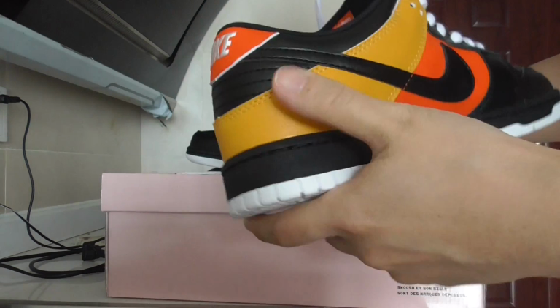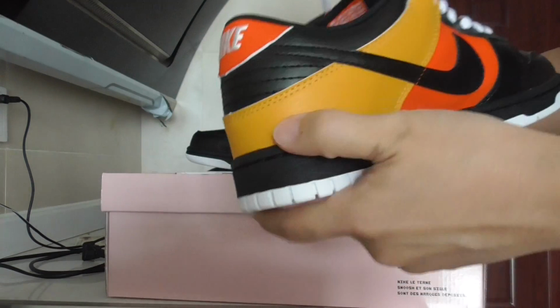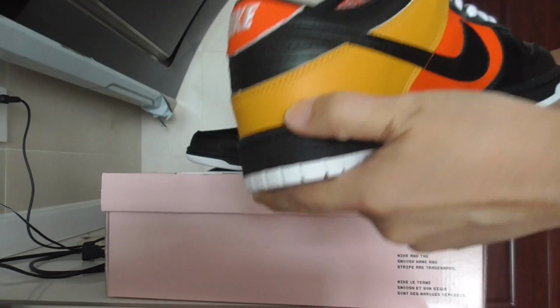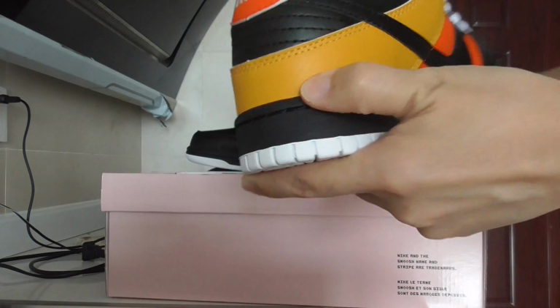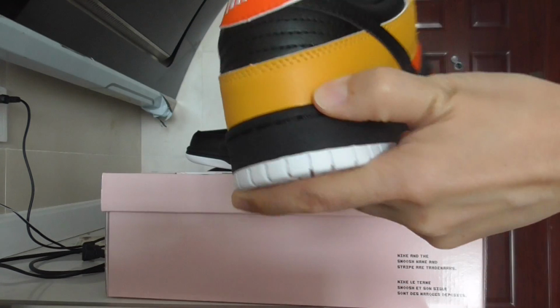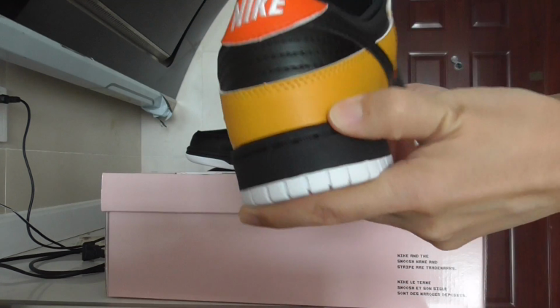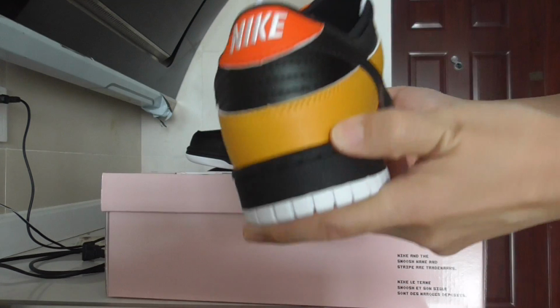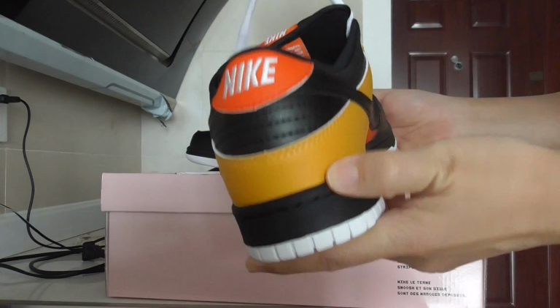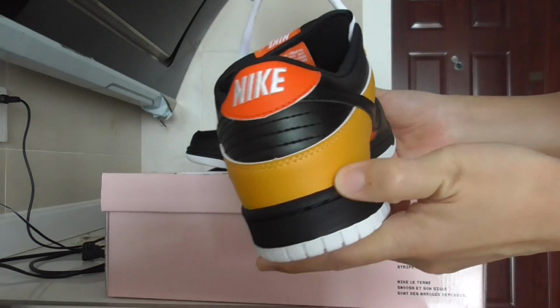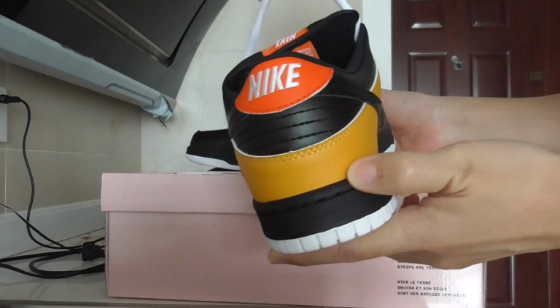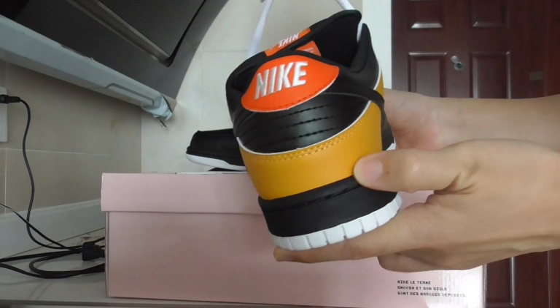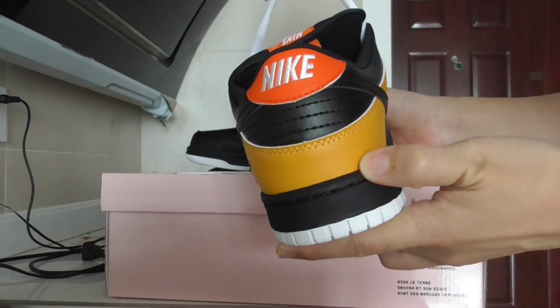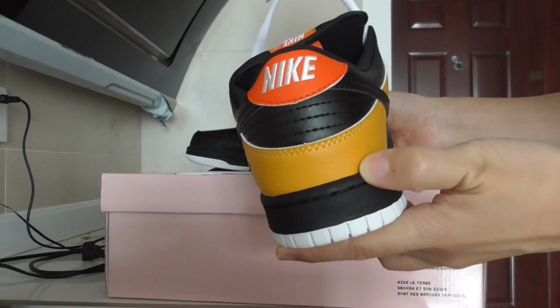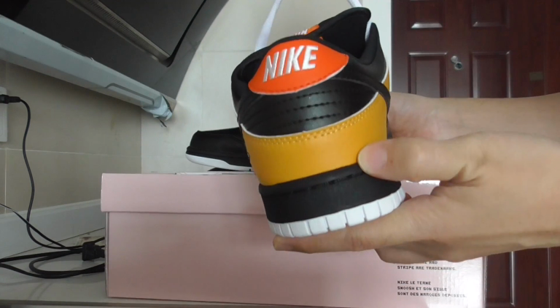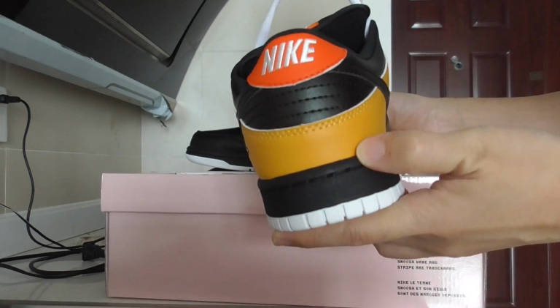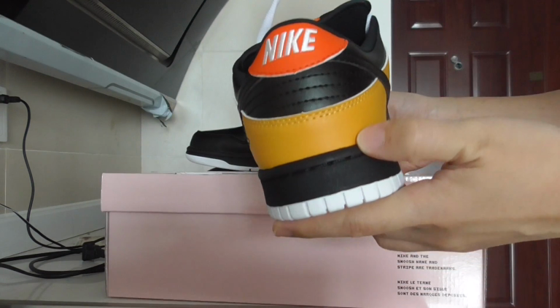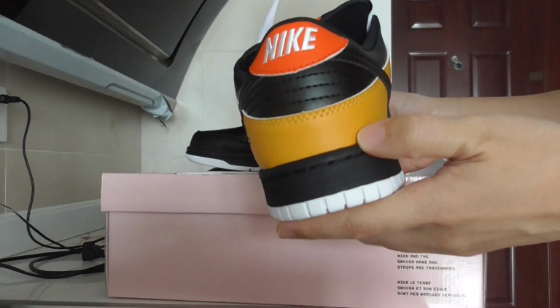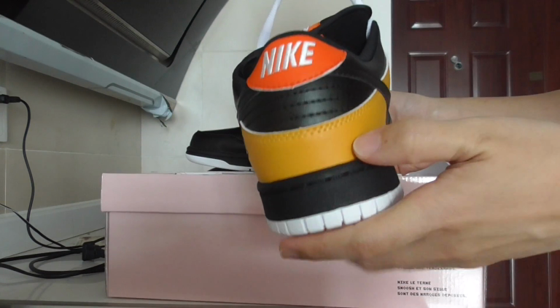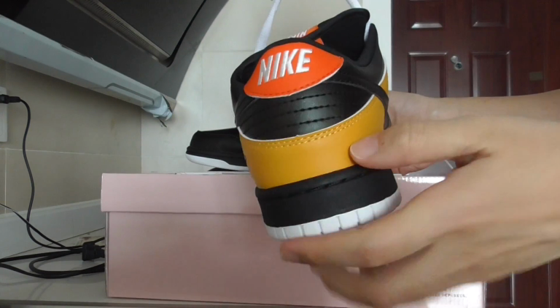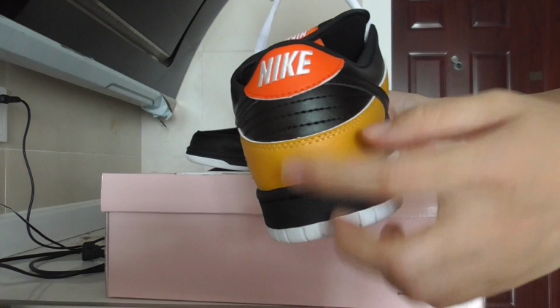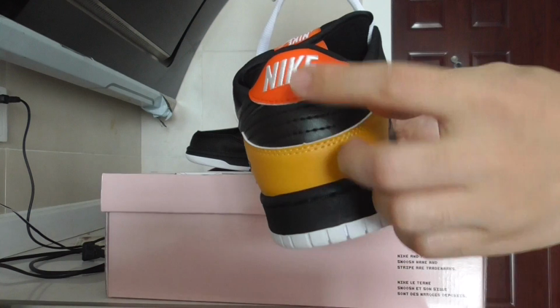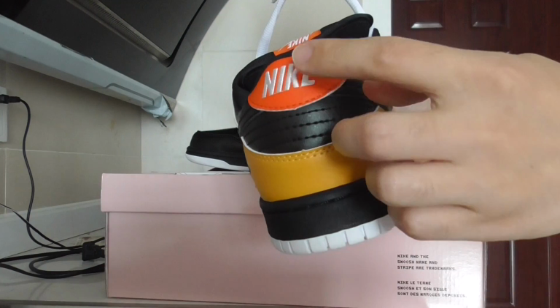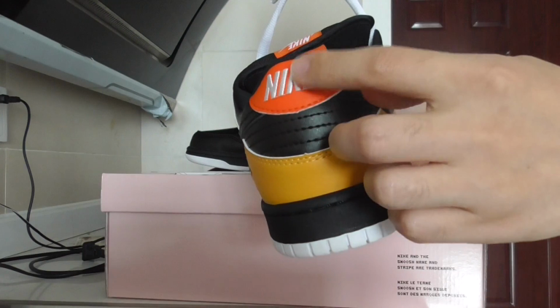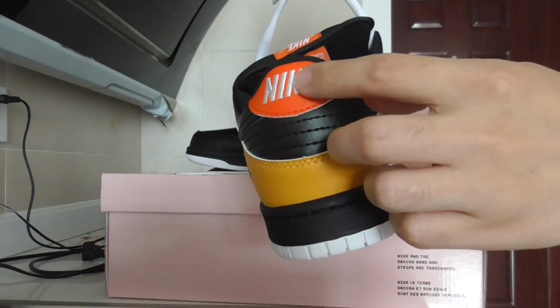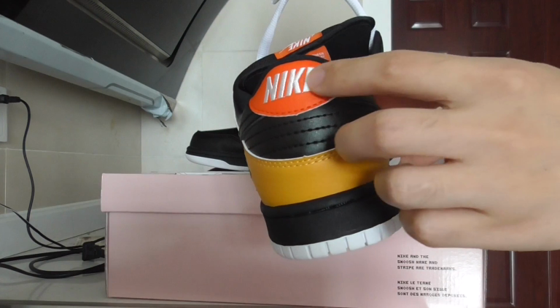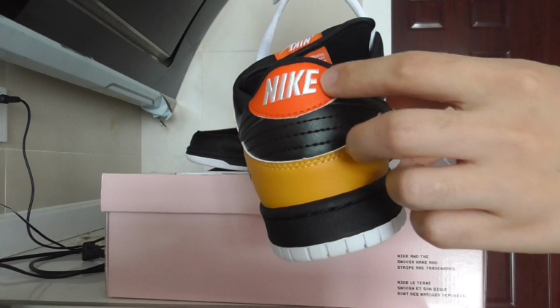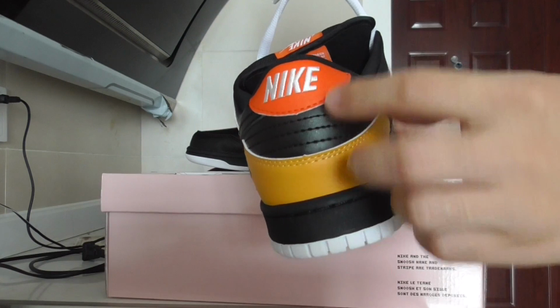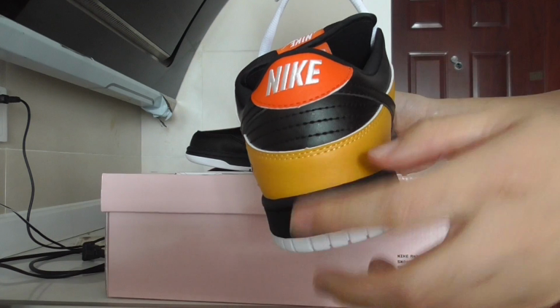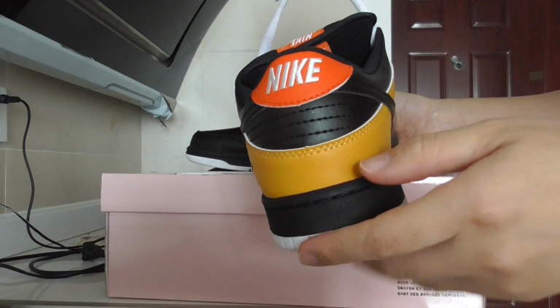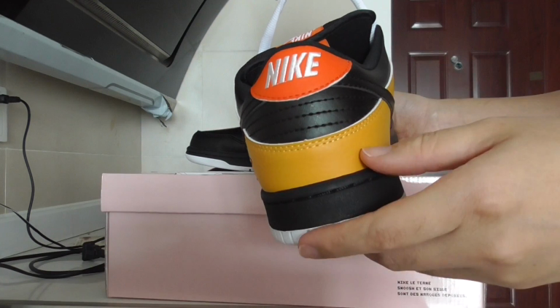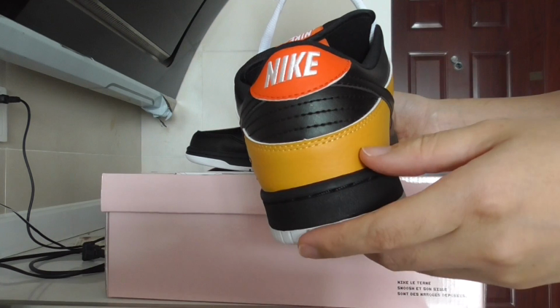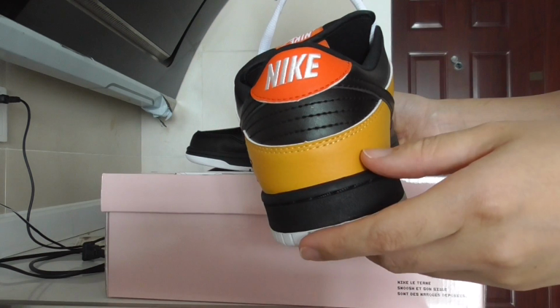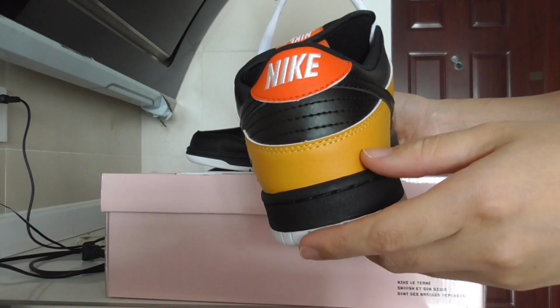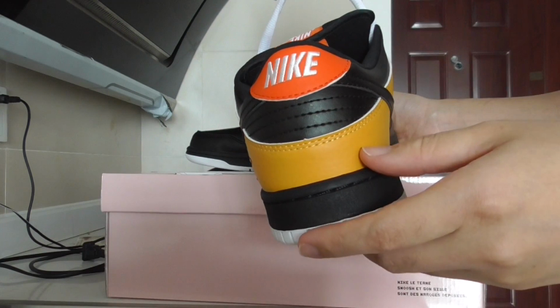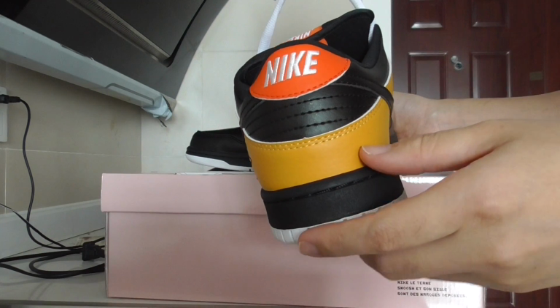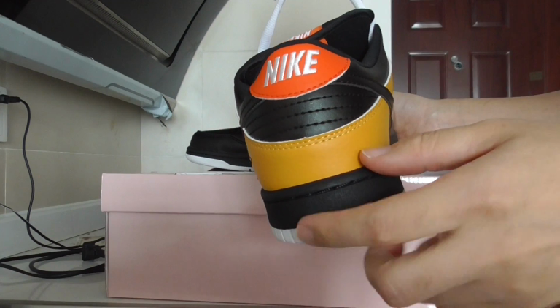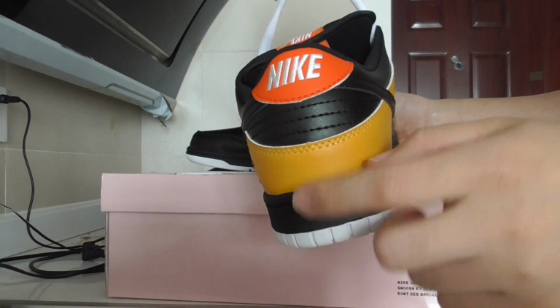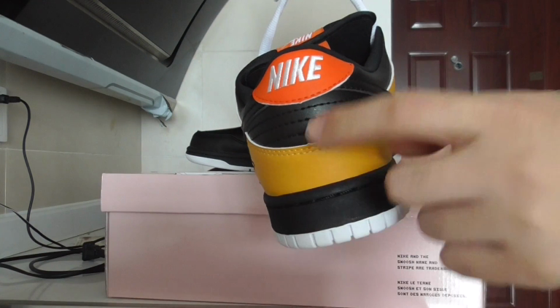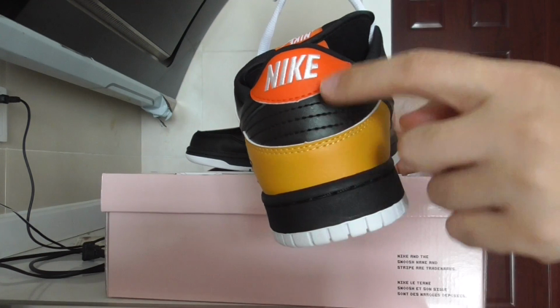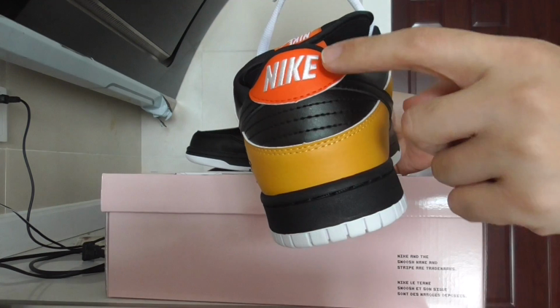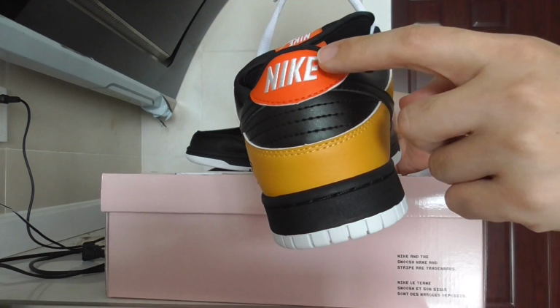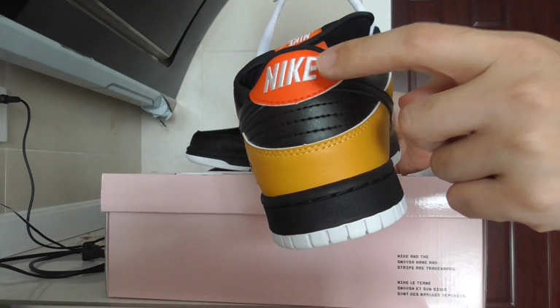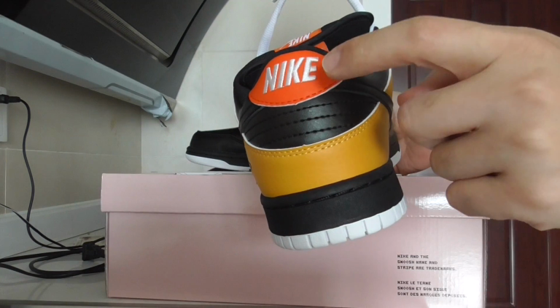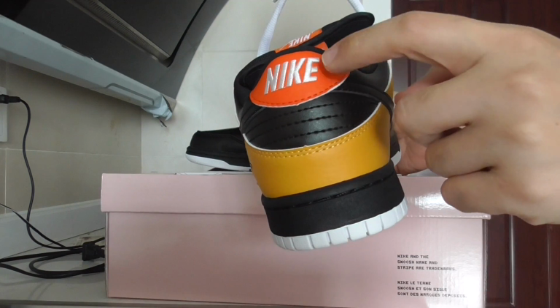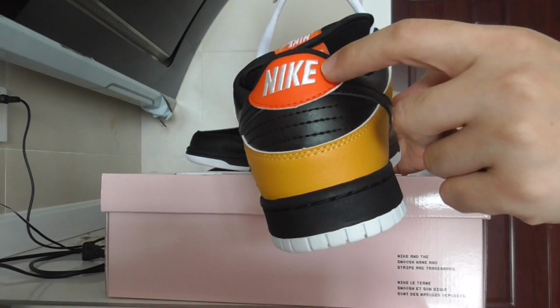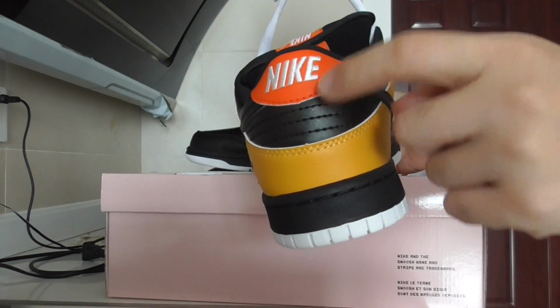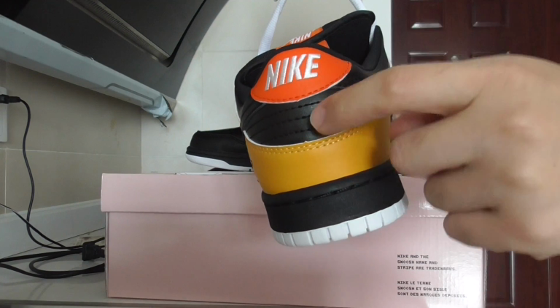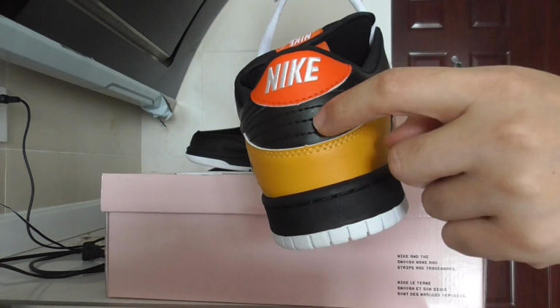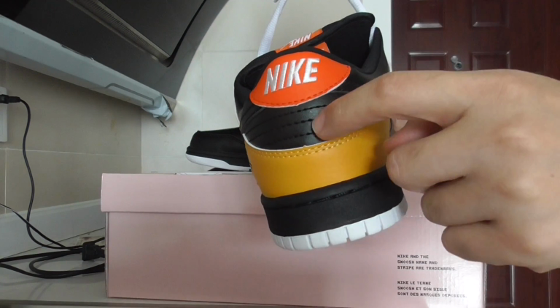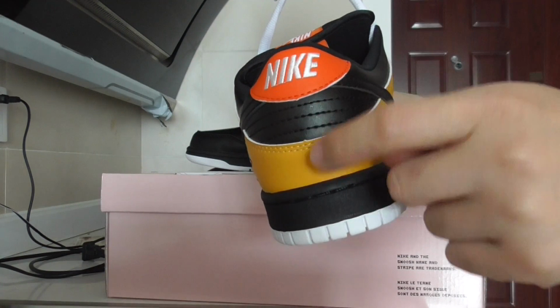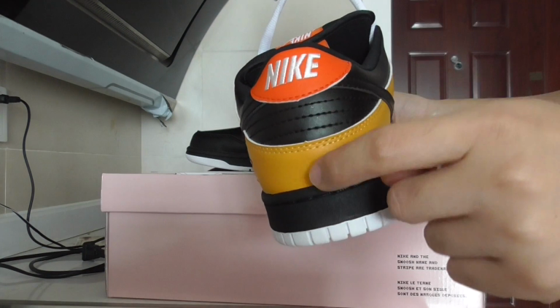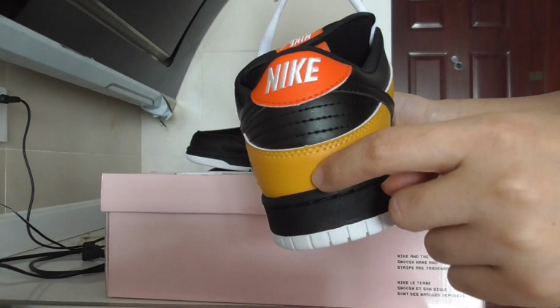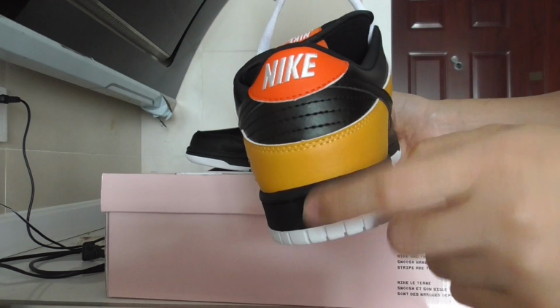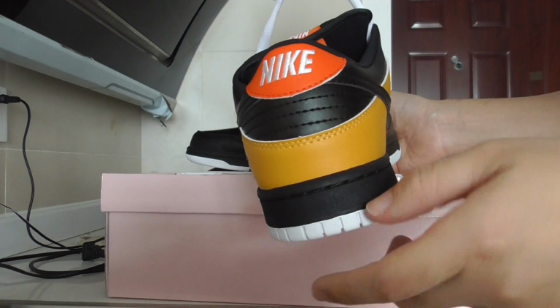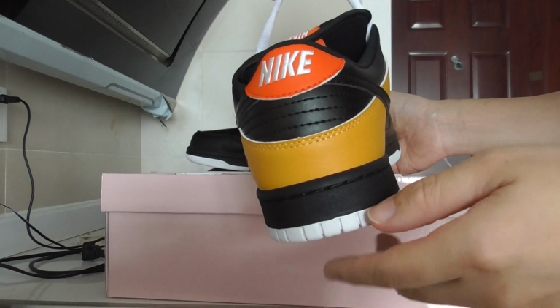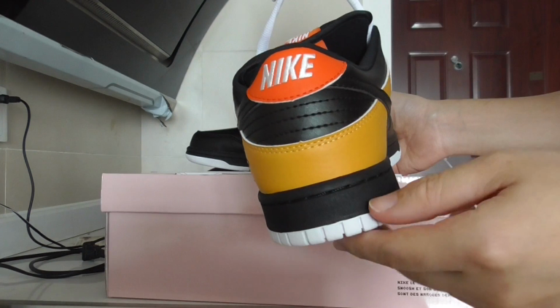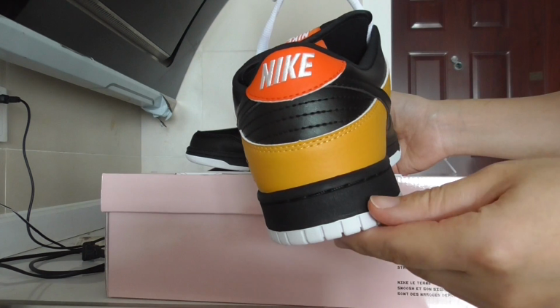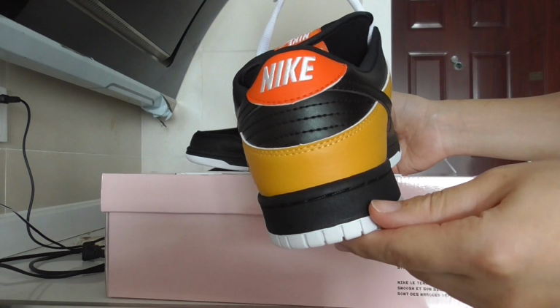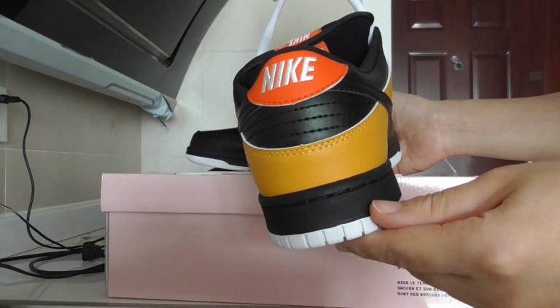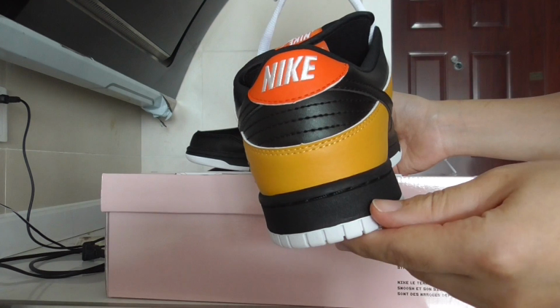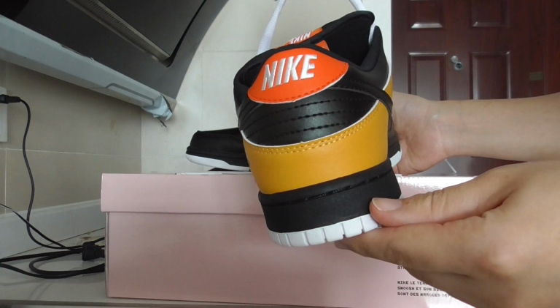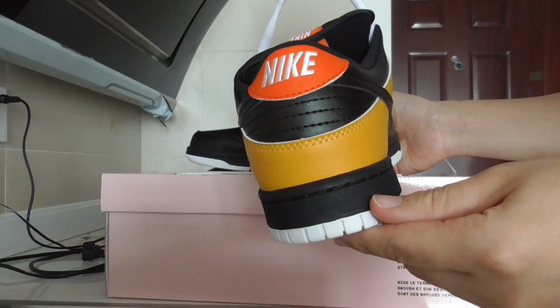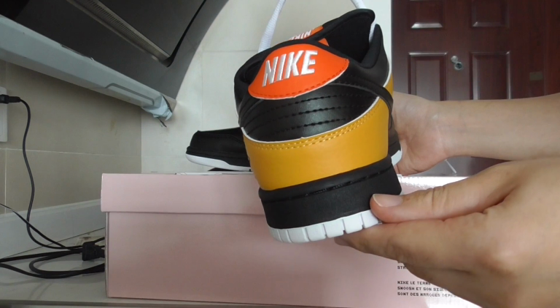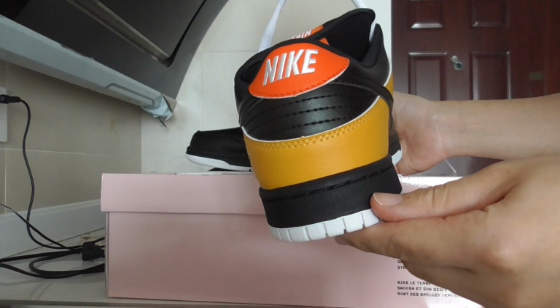For the back side, on the top, embroidered Nike. Also, one, two, three — three colors.